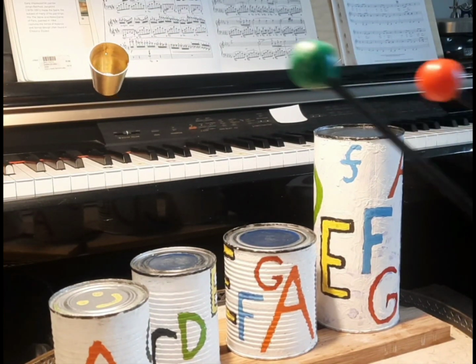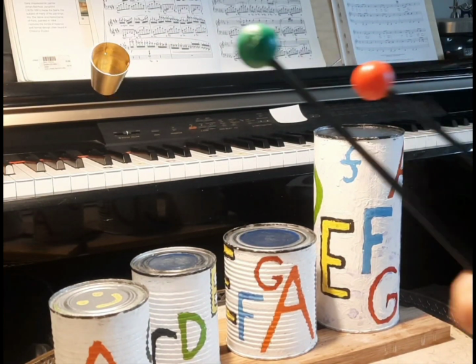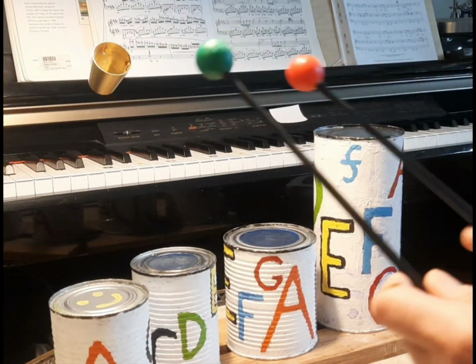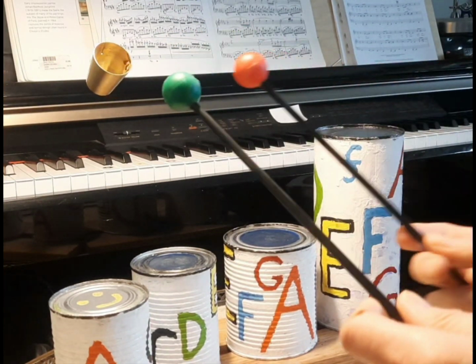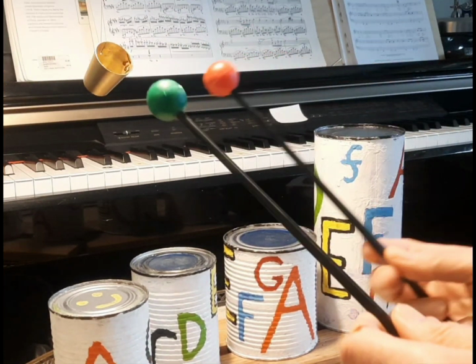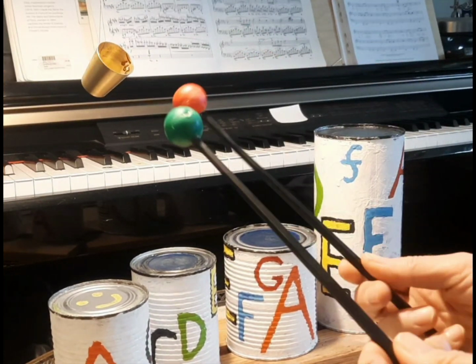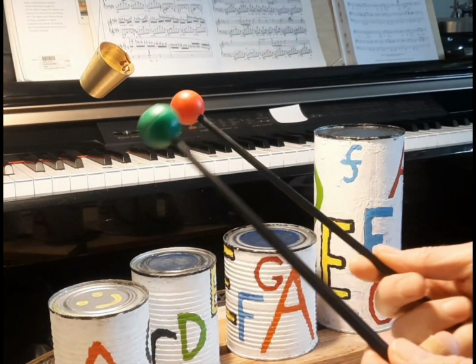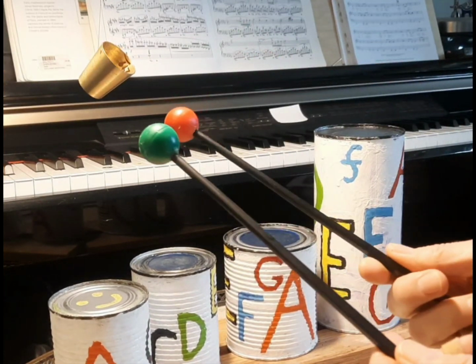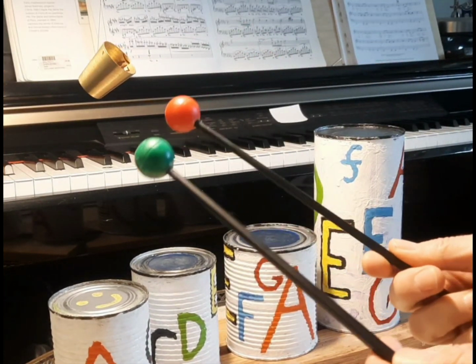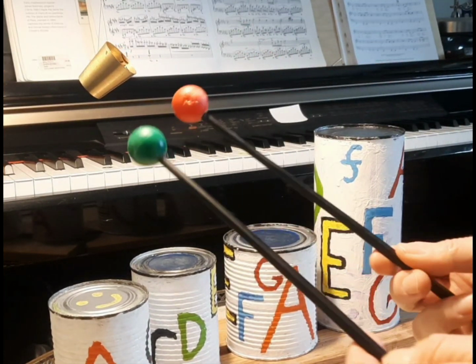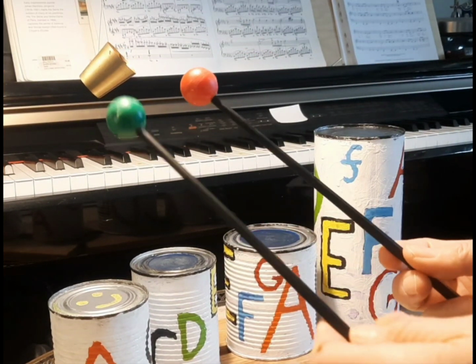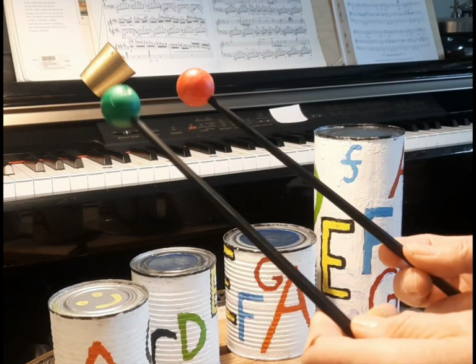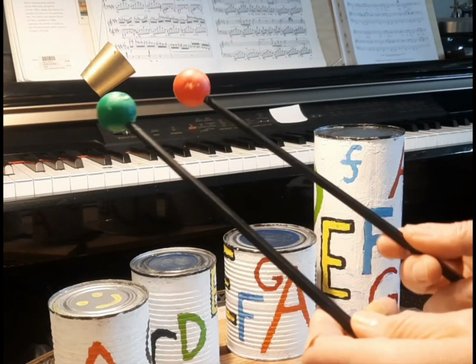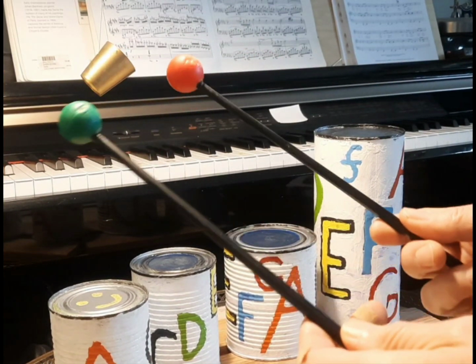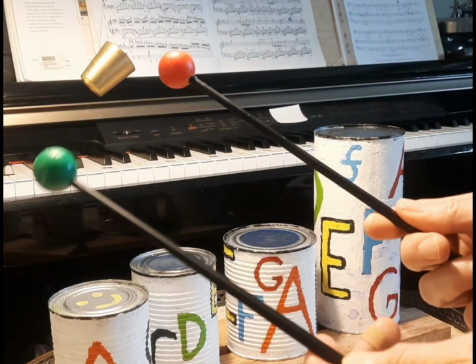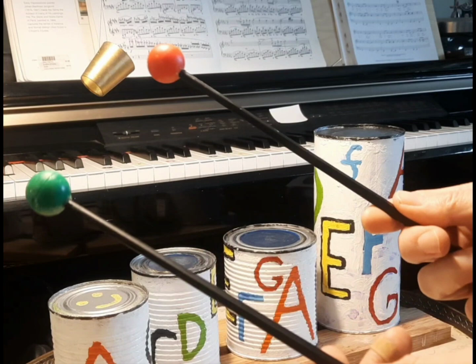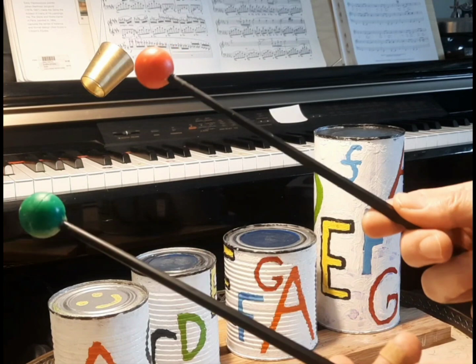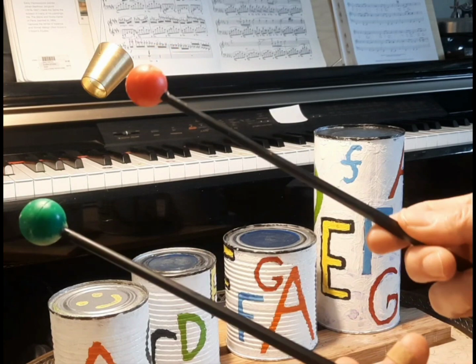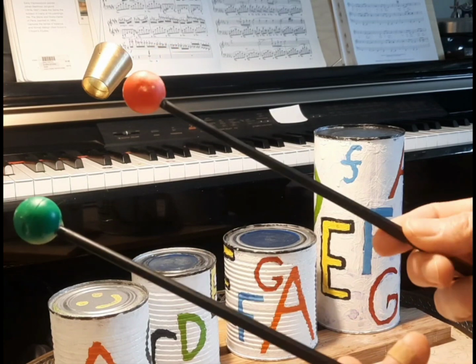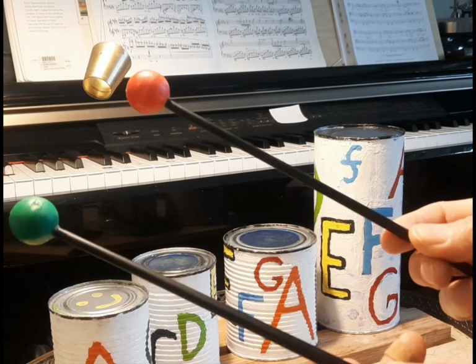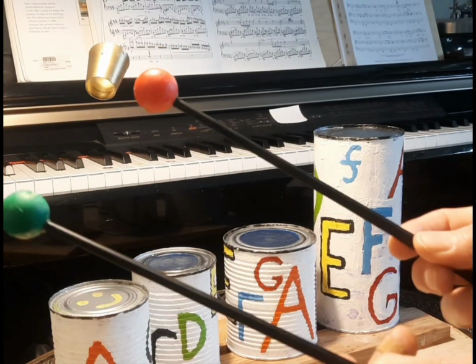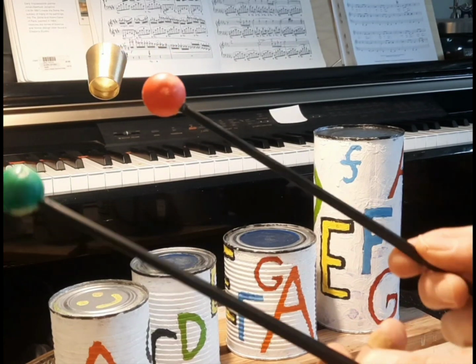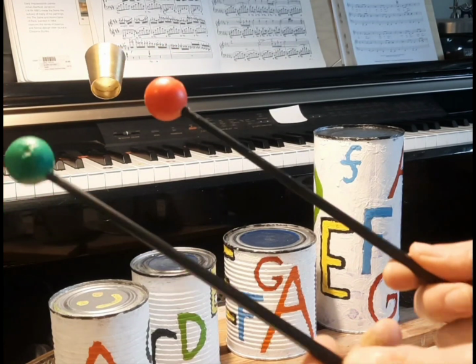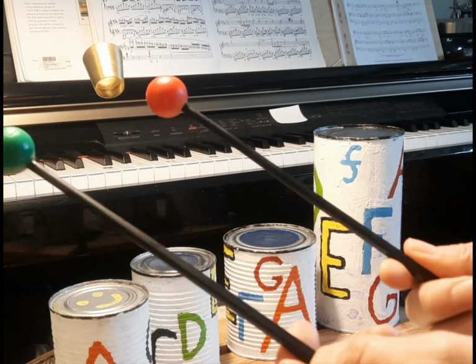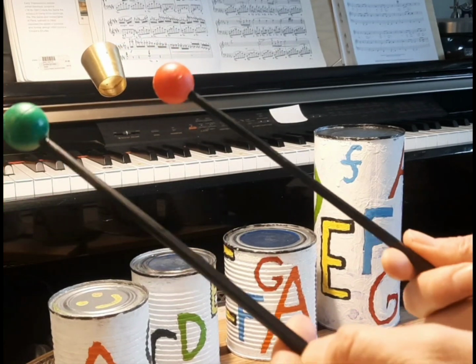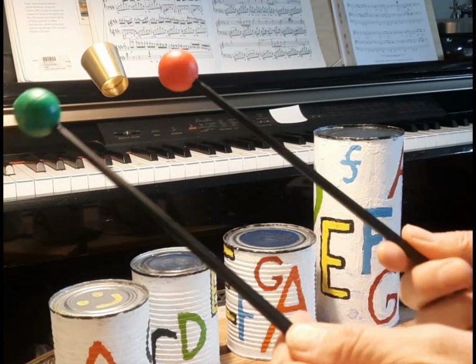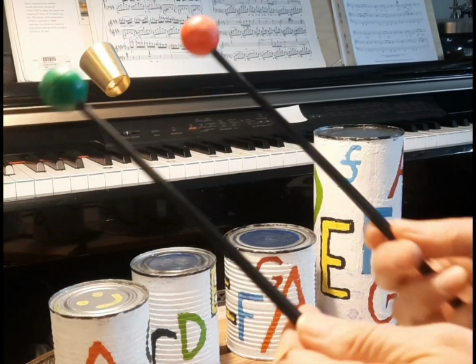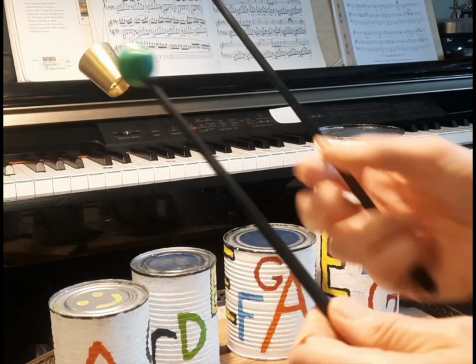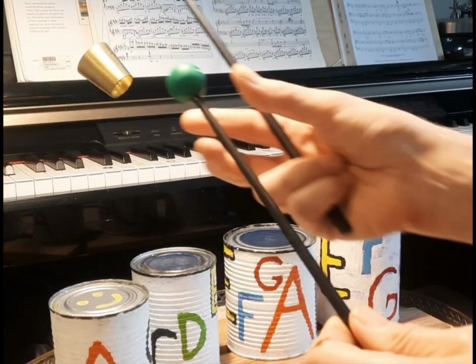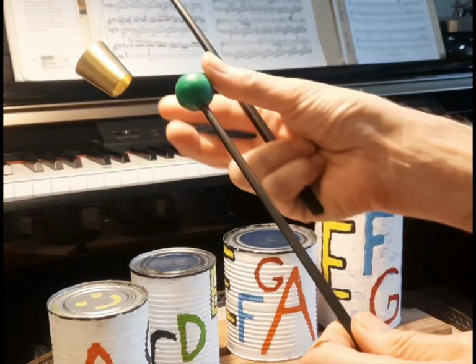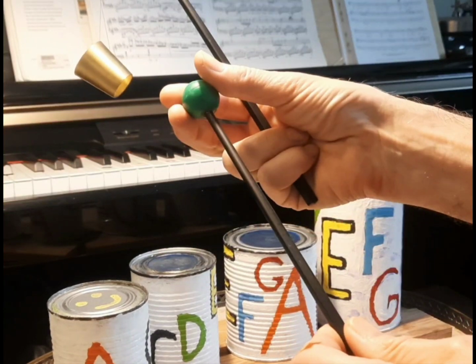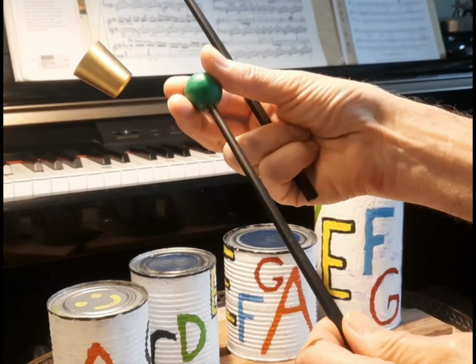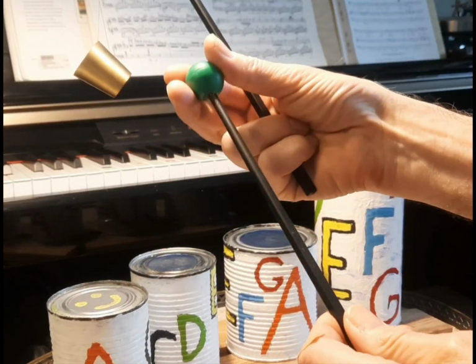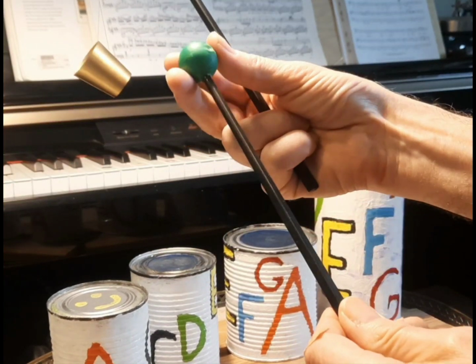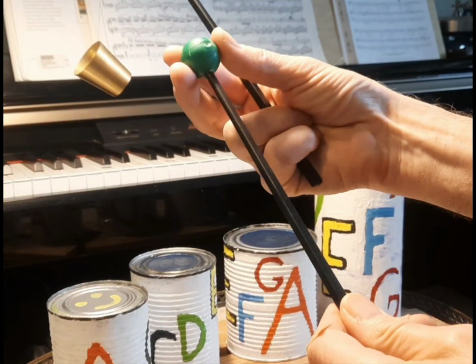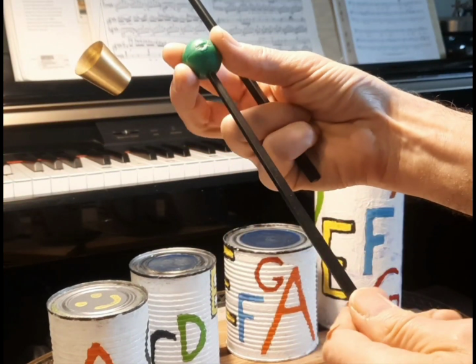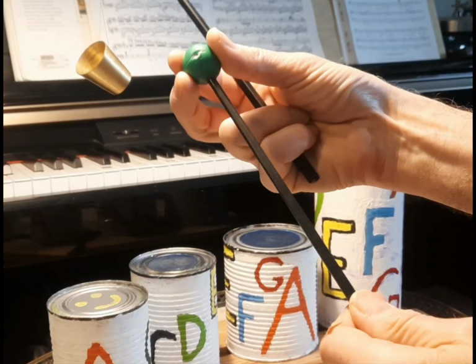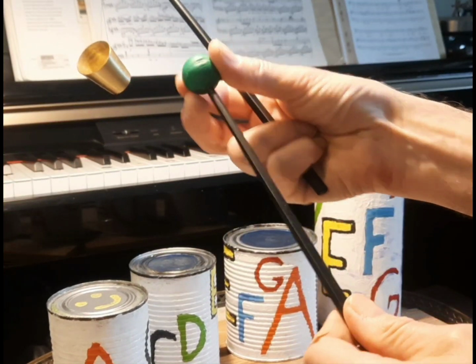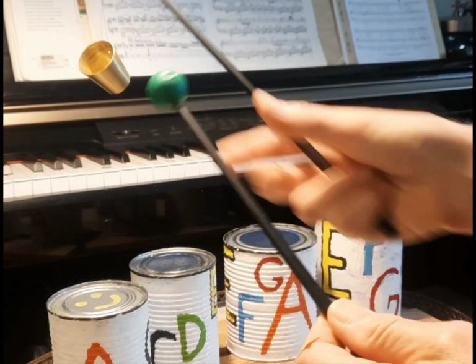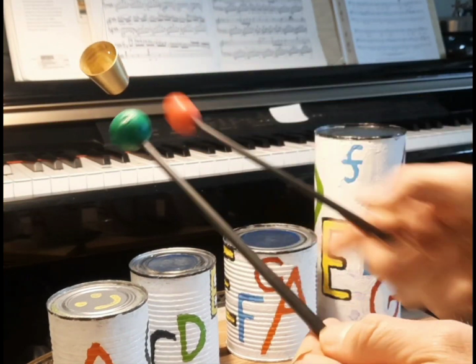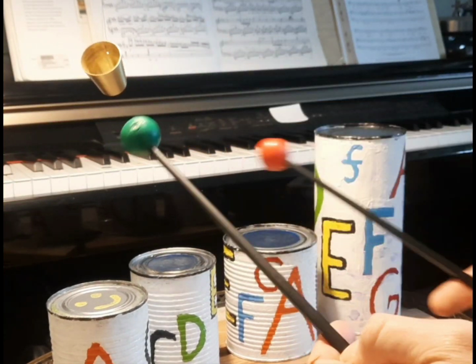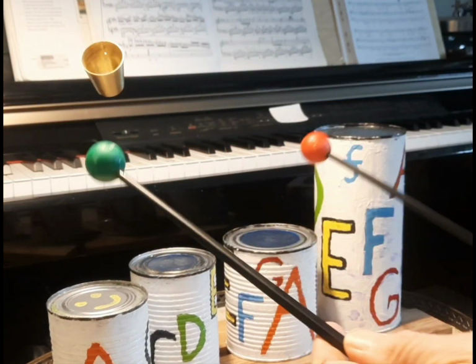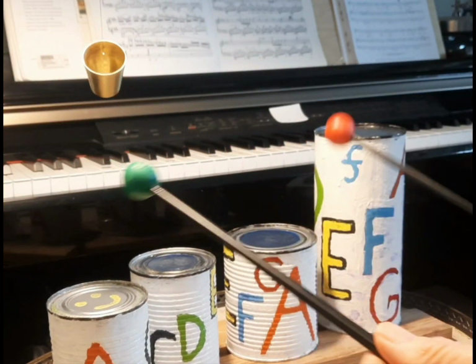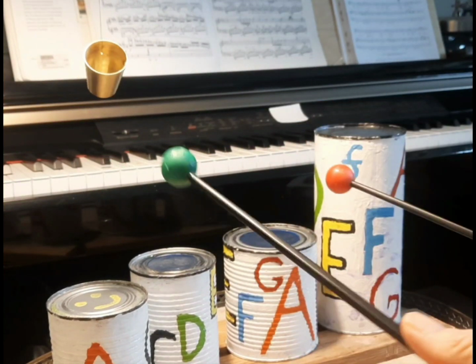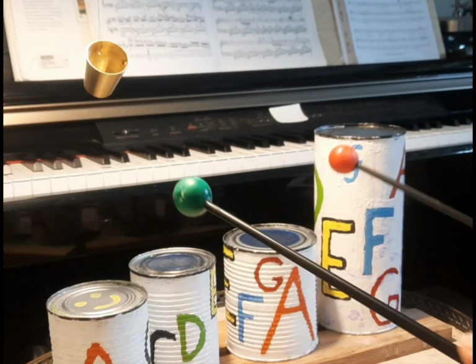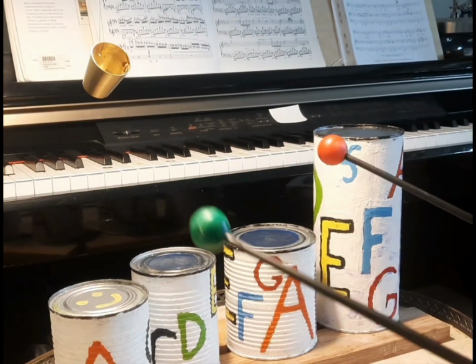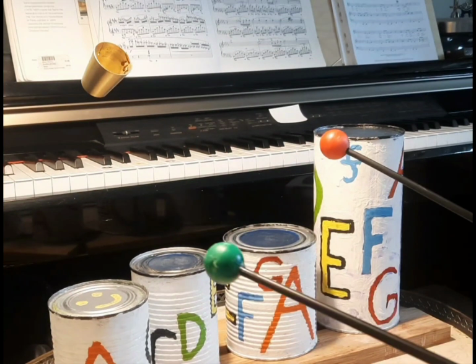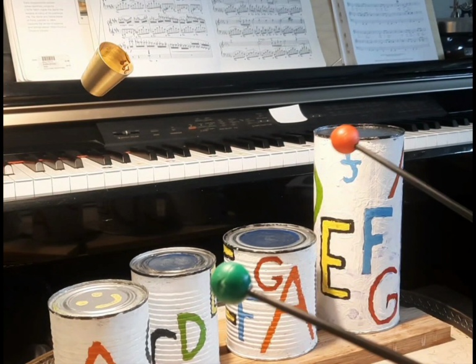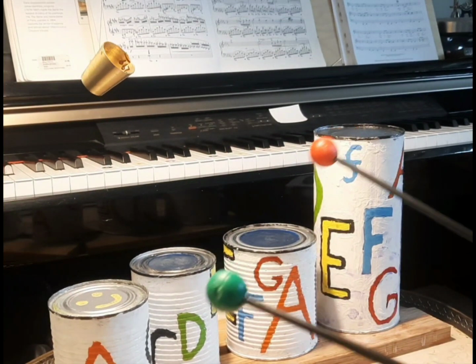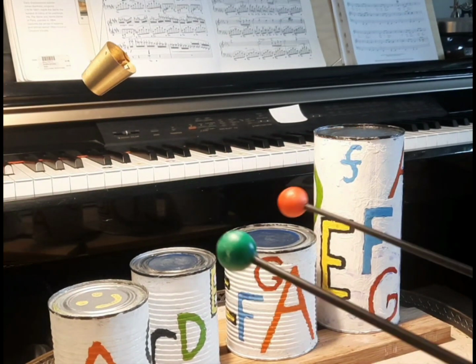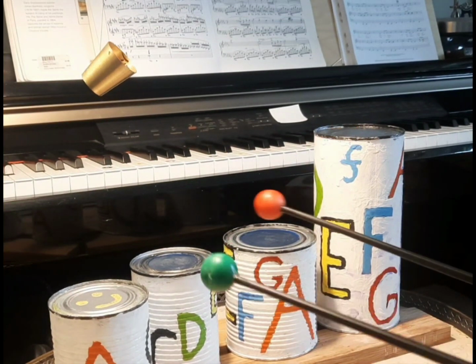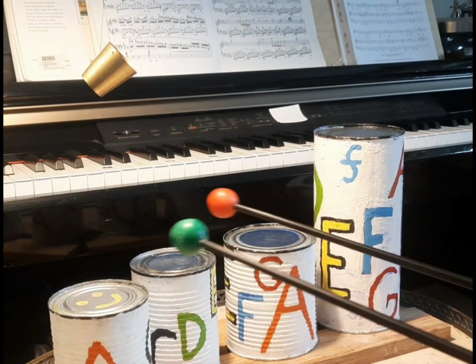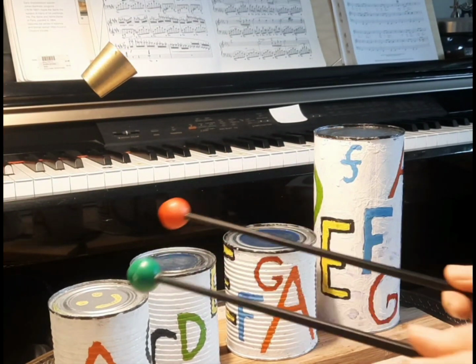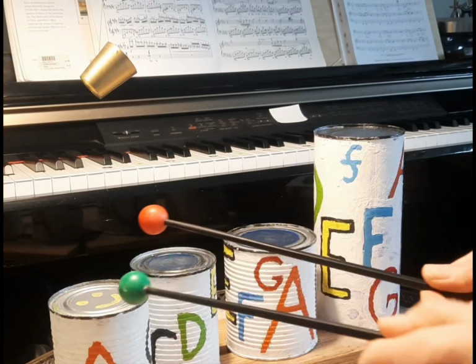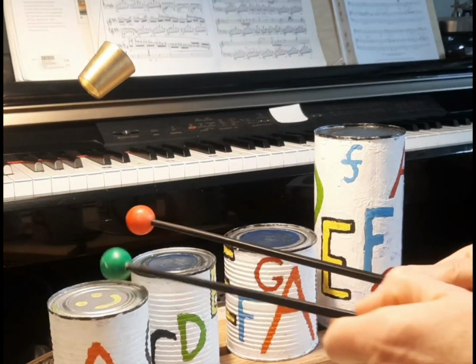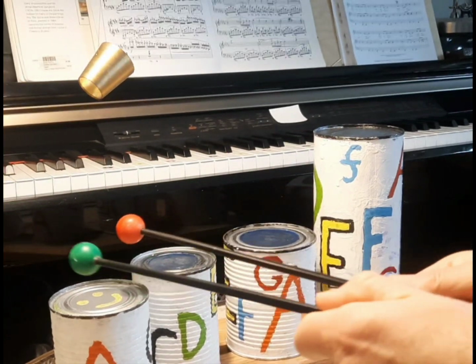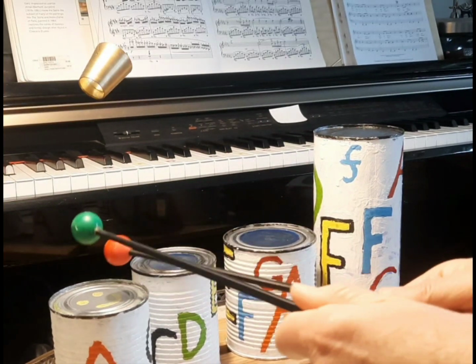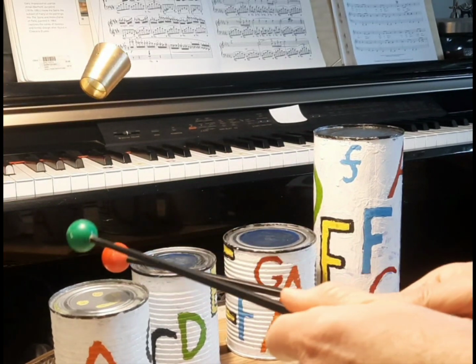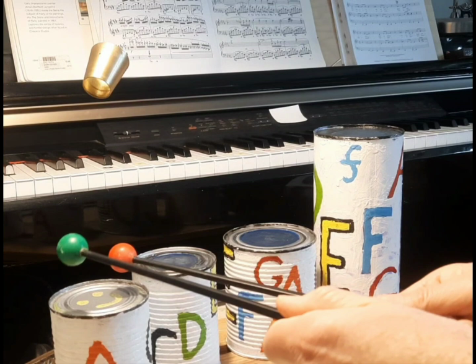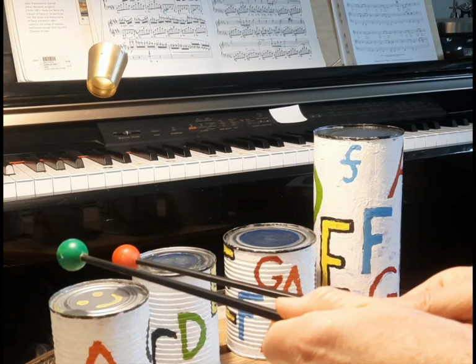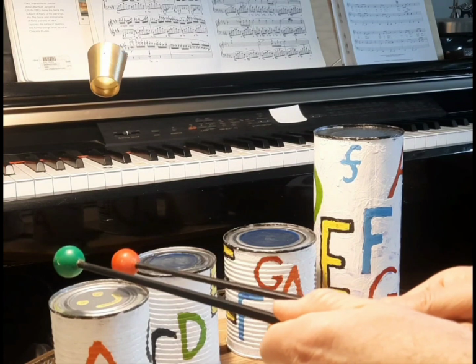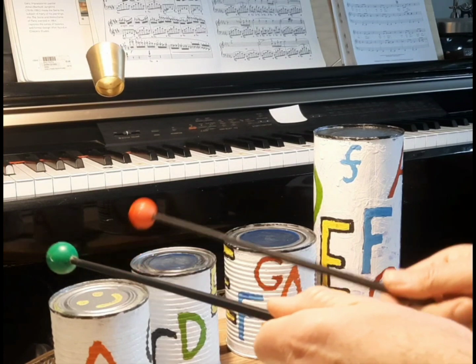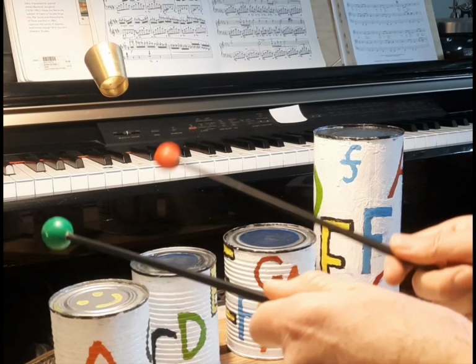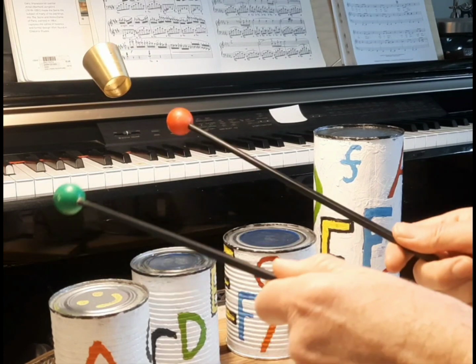Here I've added some plastic balls to the end of these chopsticks. They're getting quite a nice resonant sound.